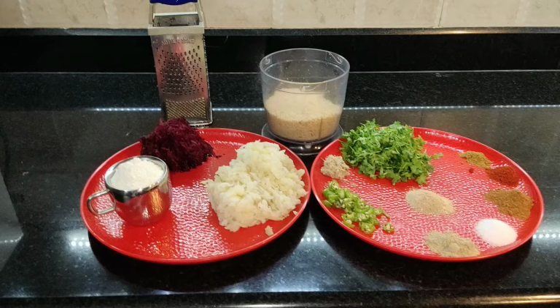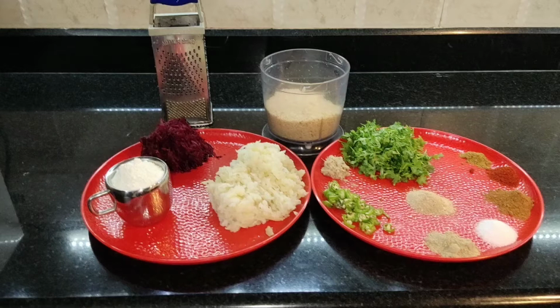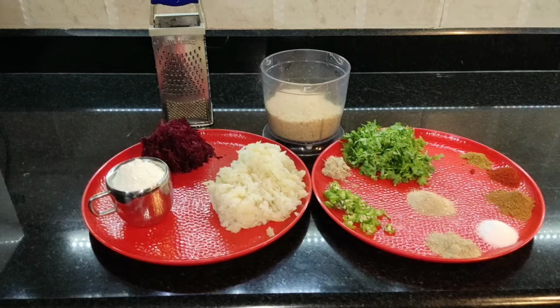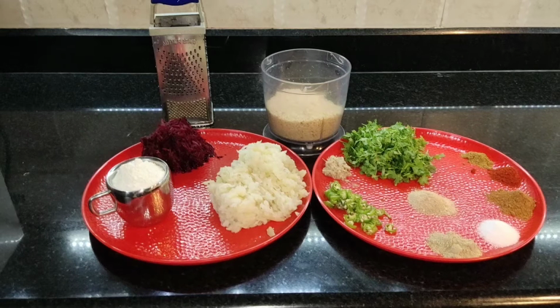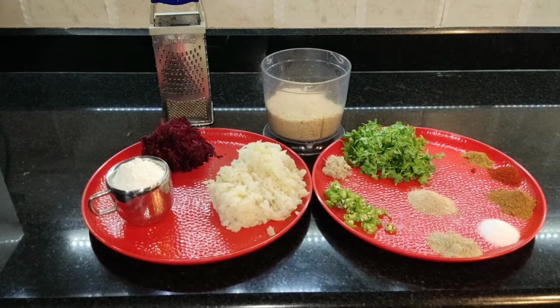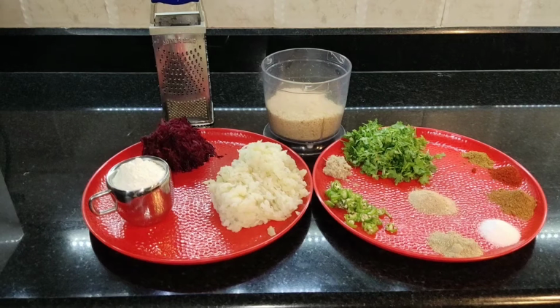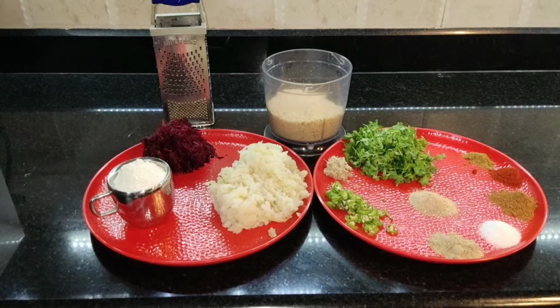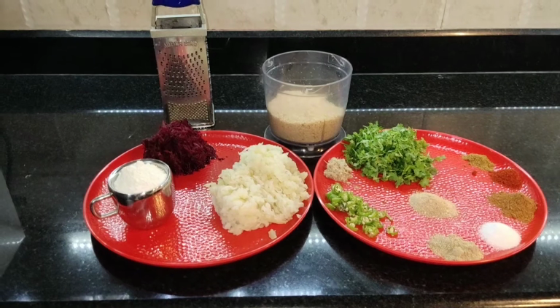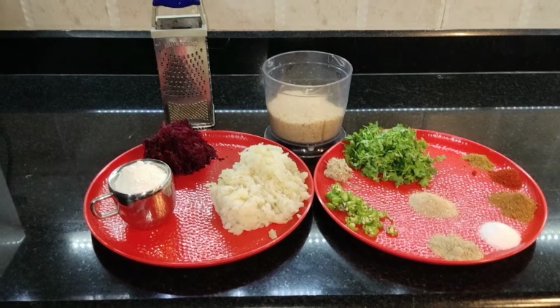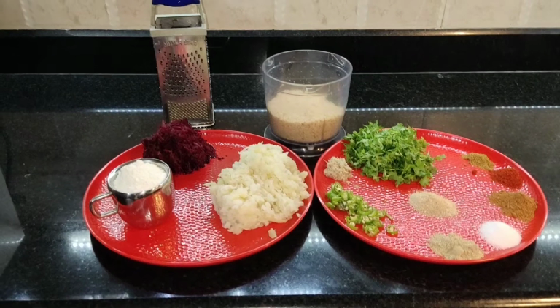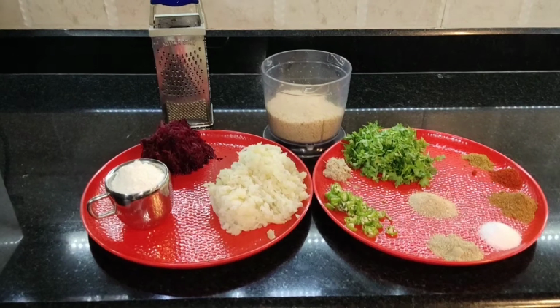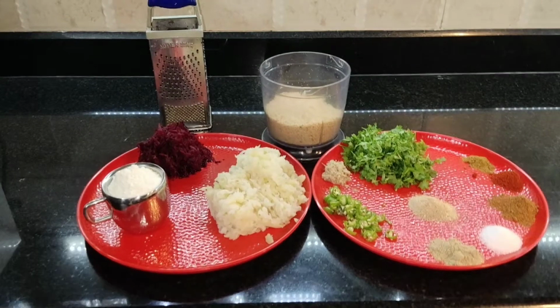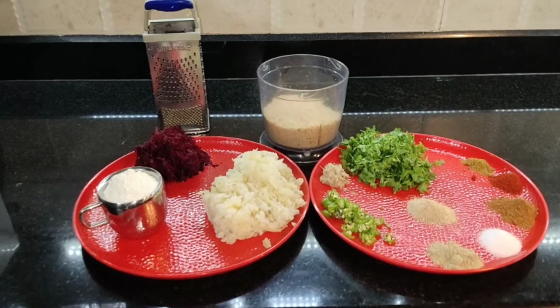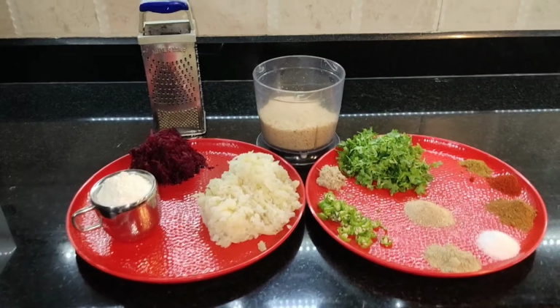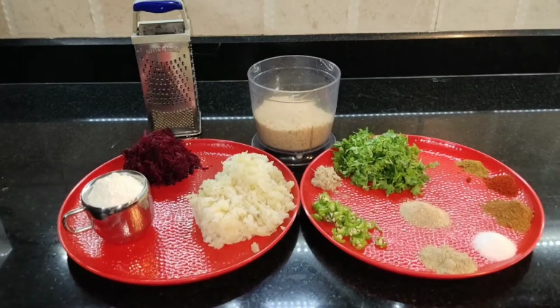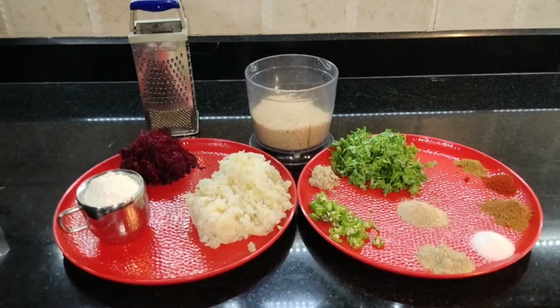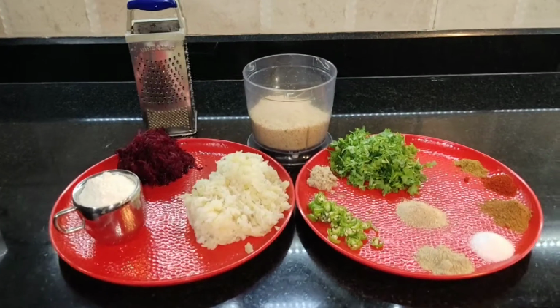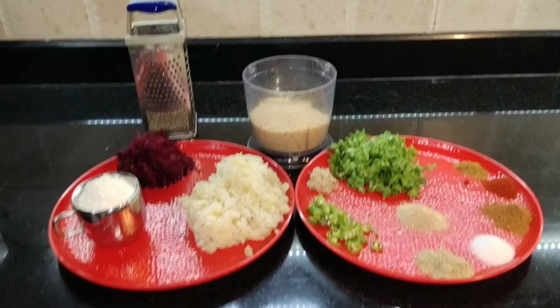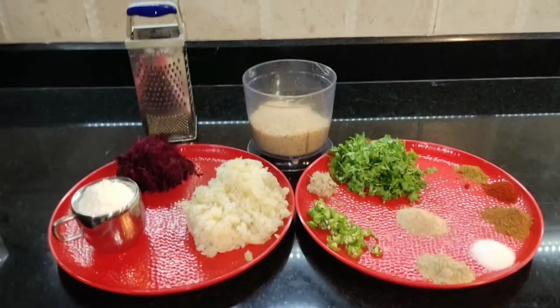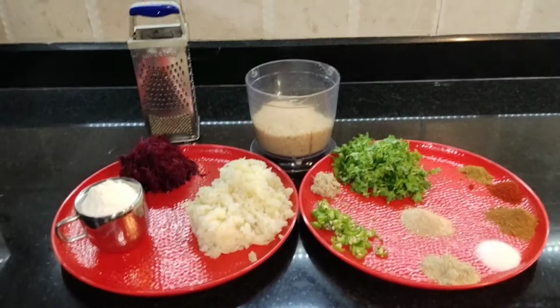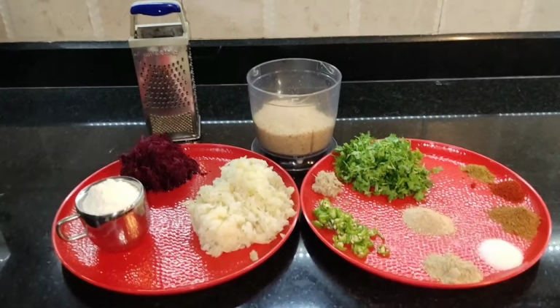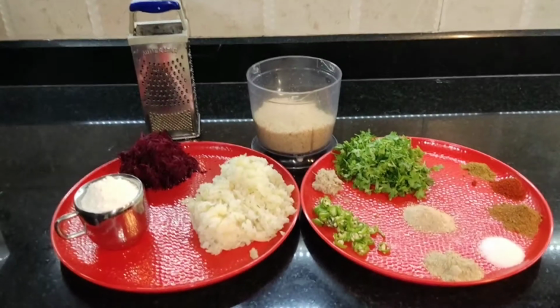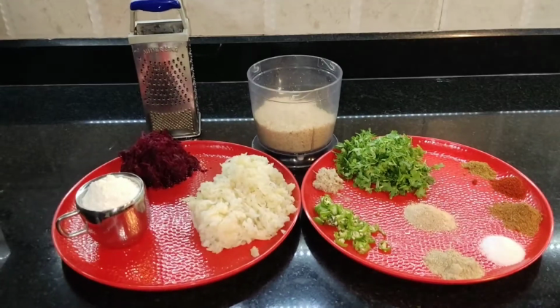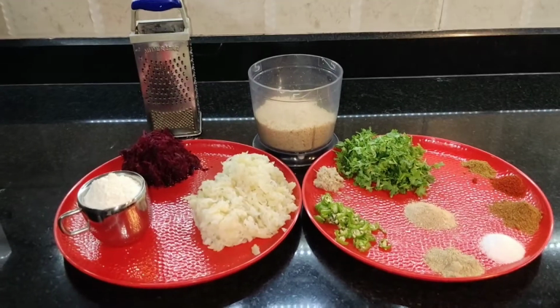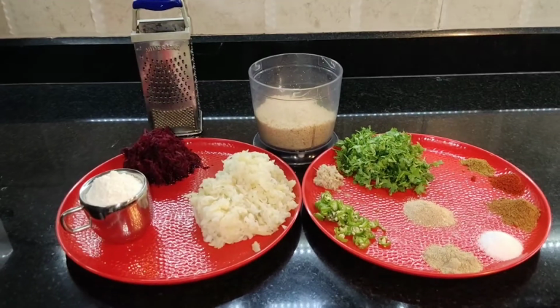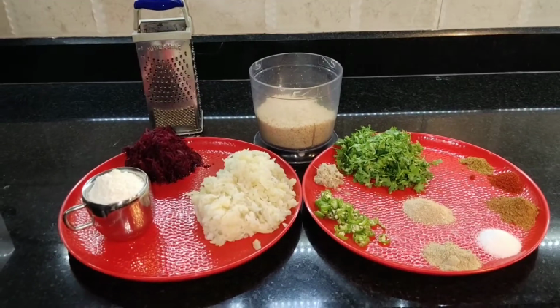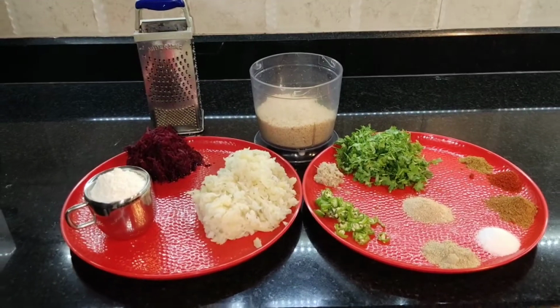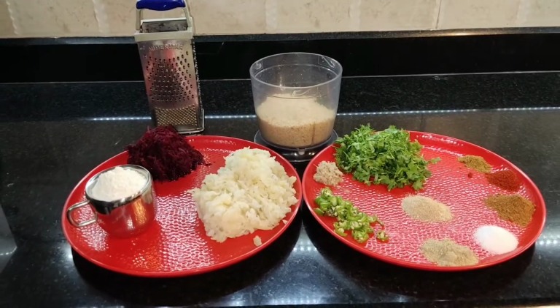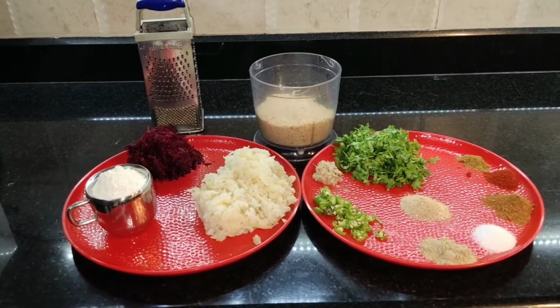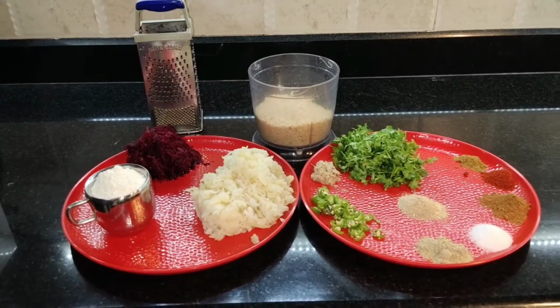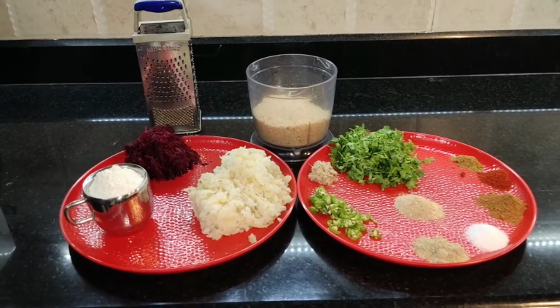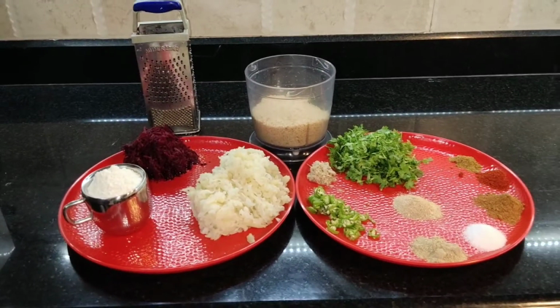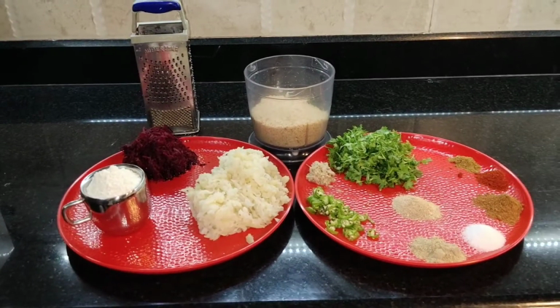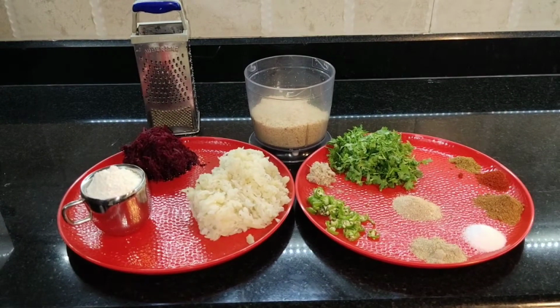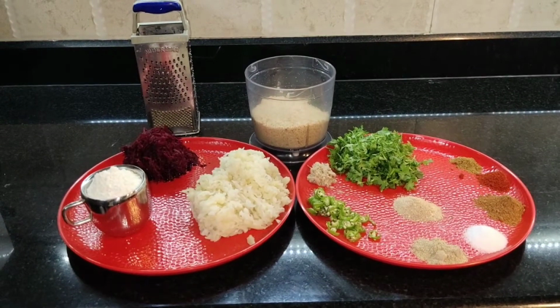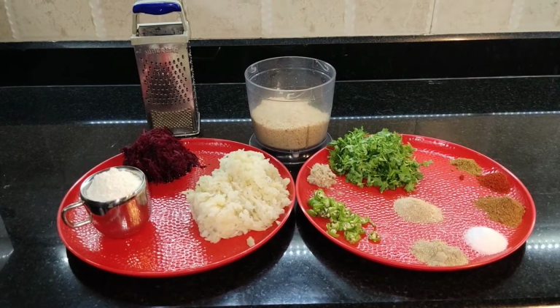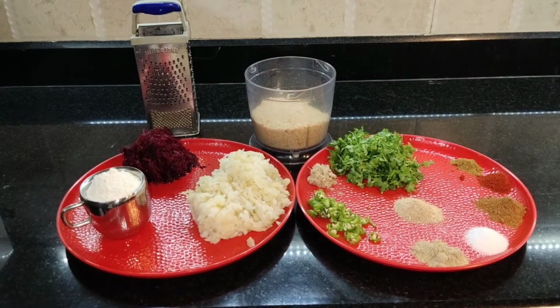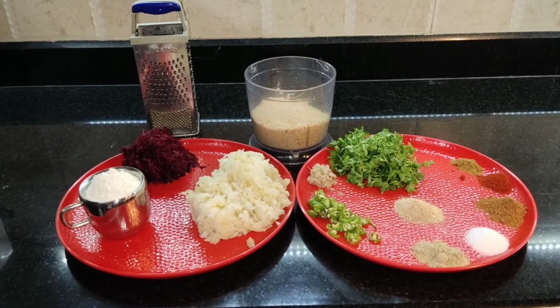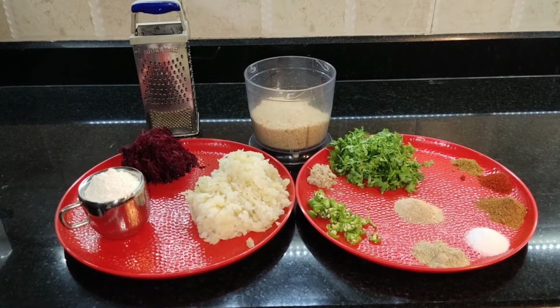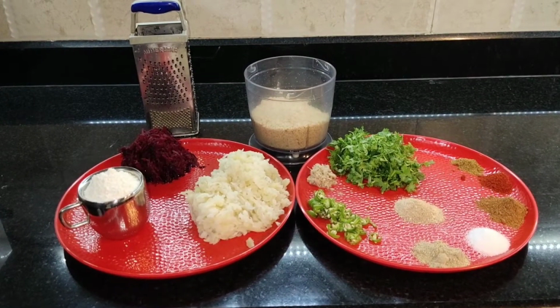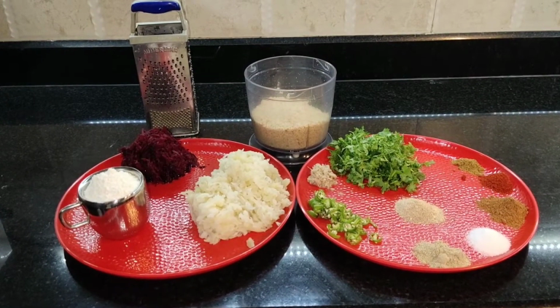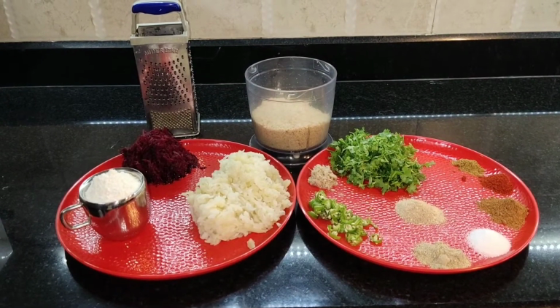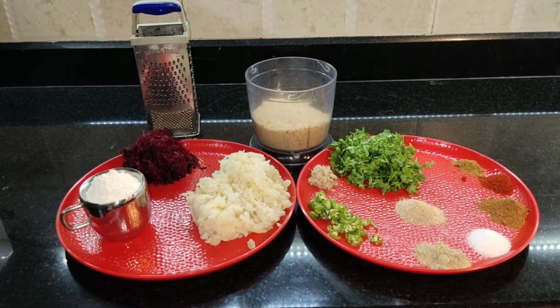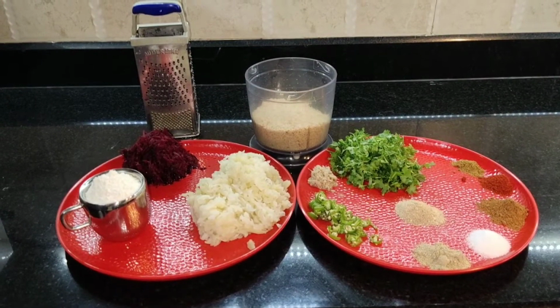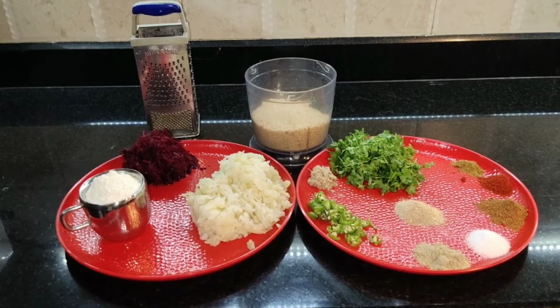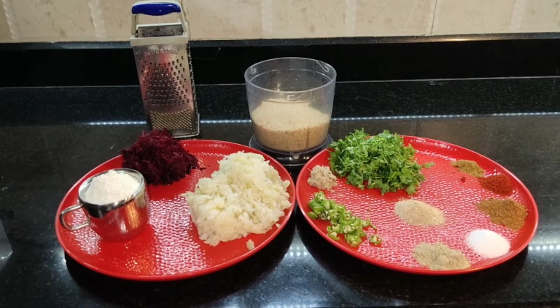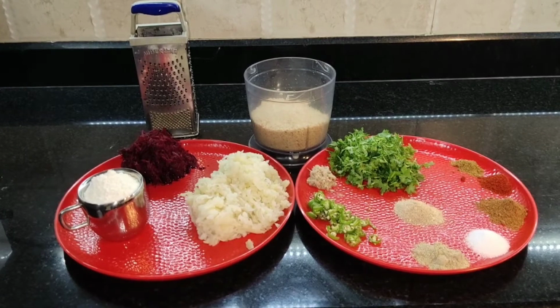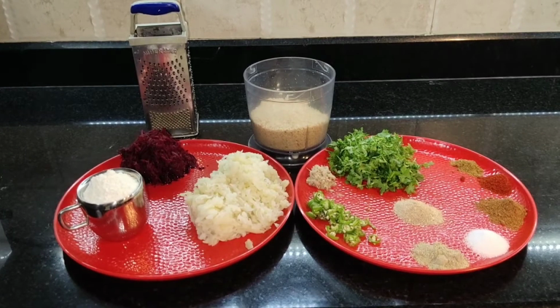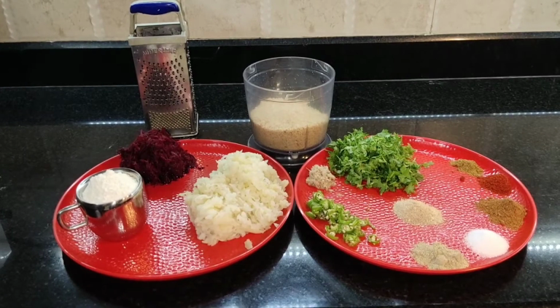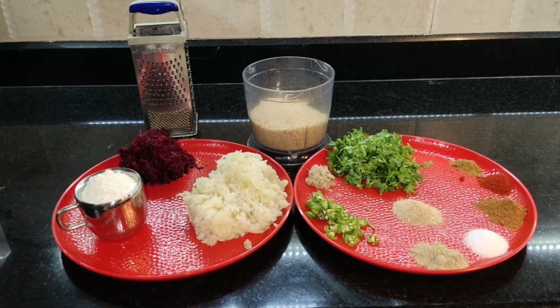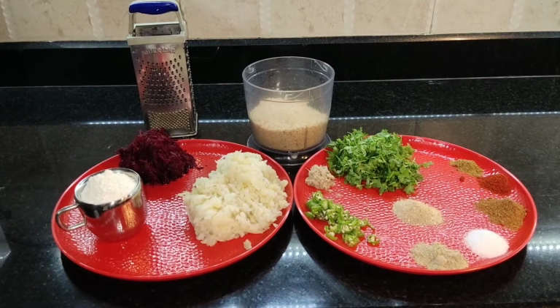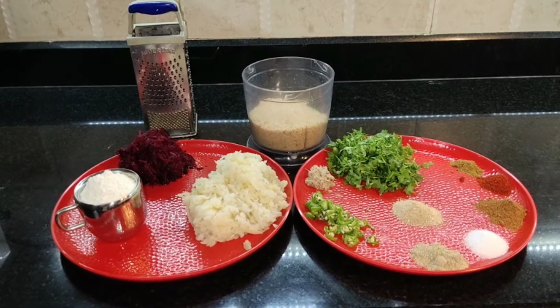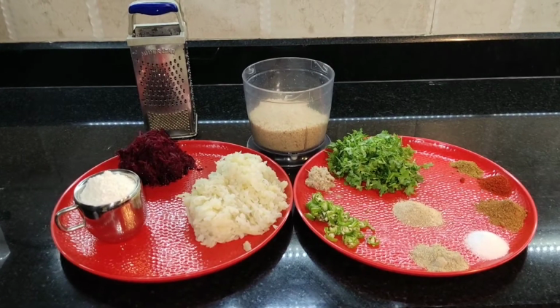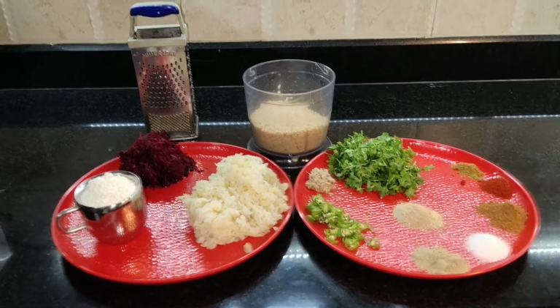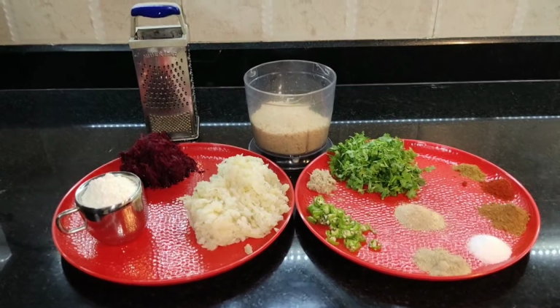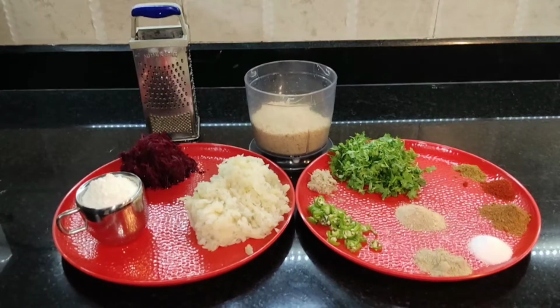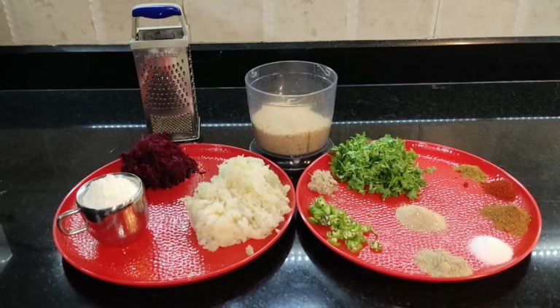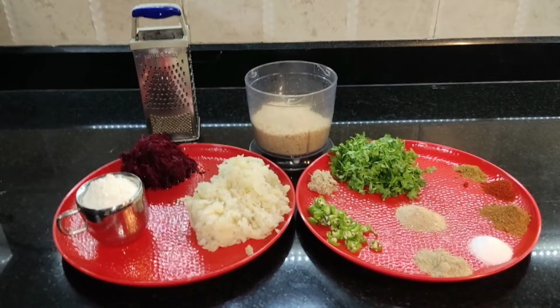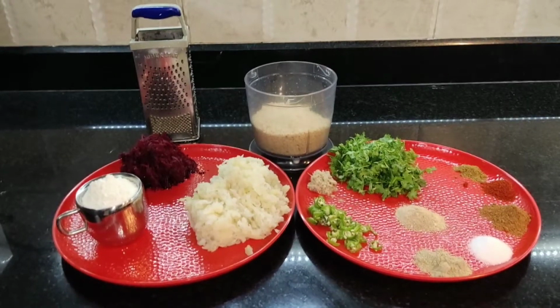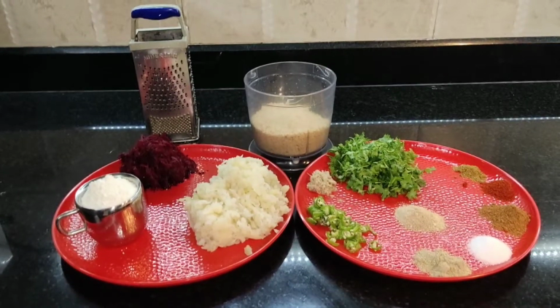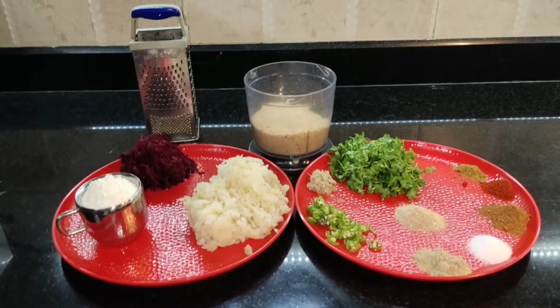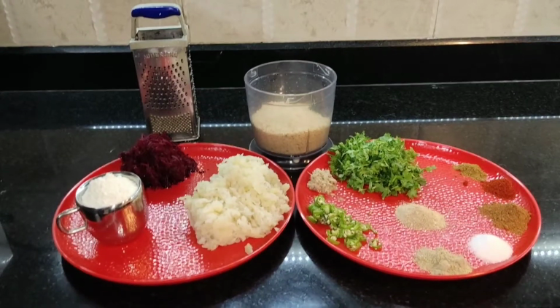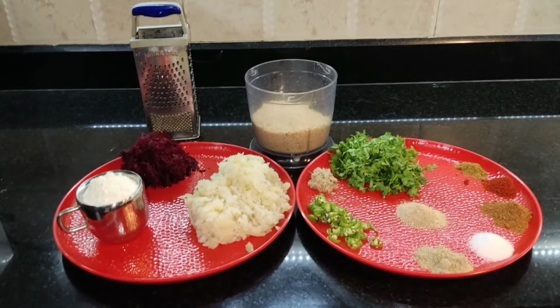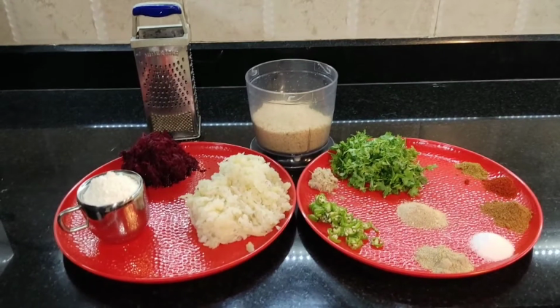Welcome to Anju's universe. Today's recipe is beetroot cutlet. Let's see the ingredients we need for this recipe.